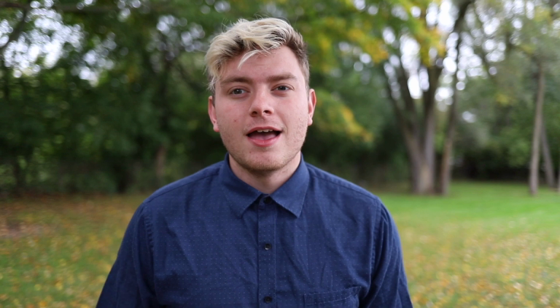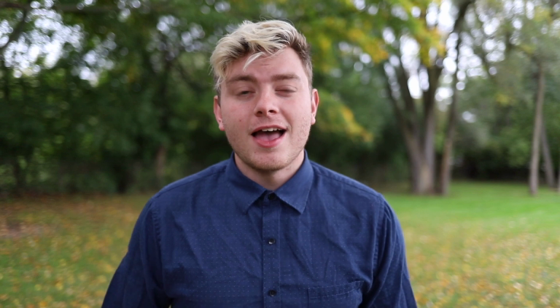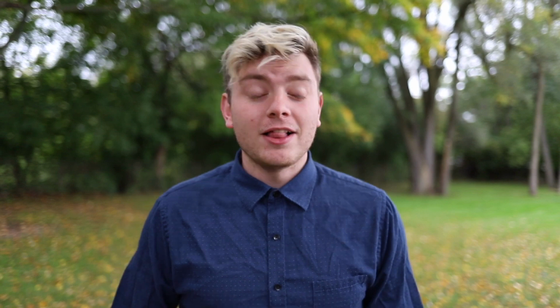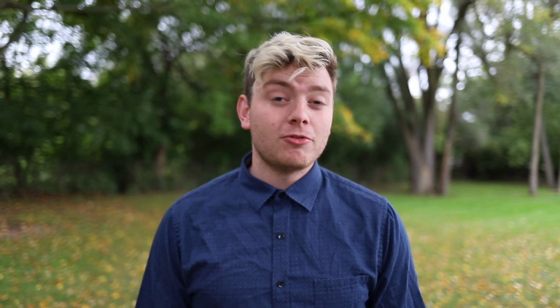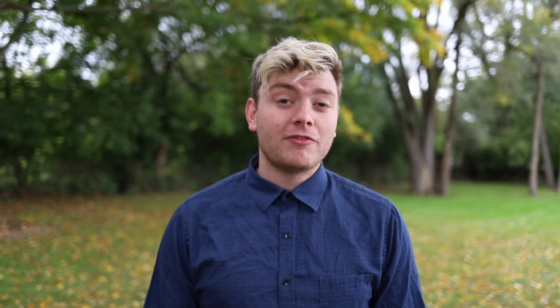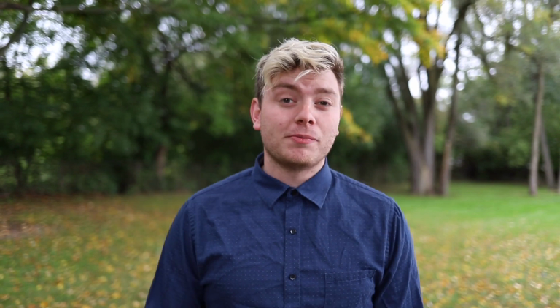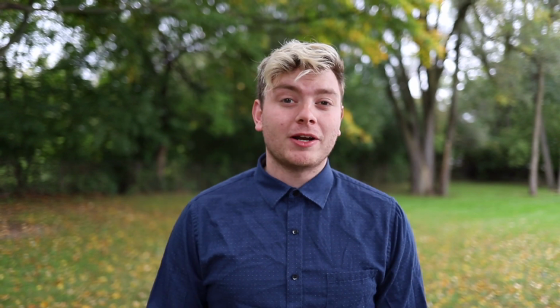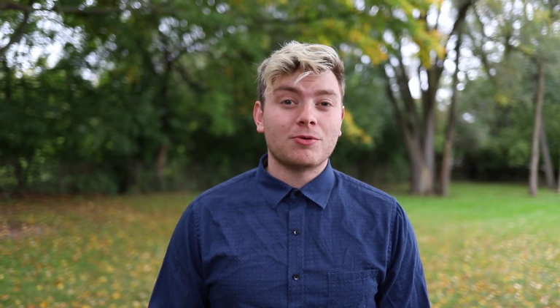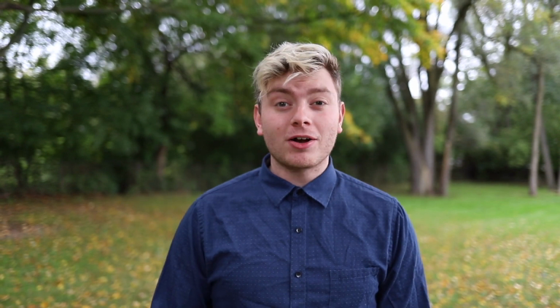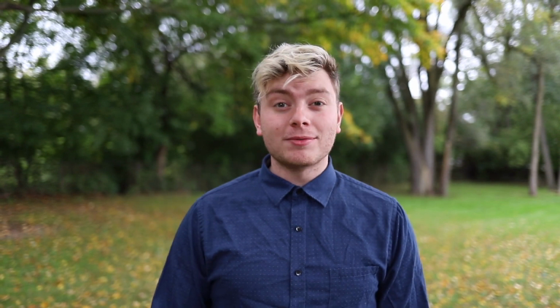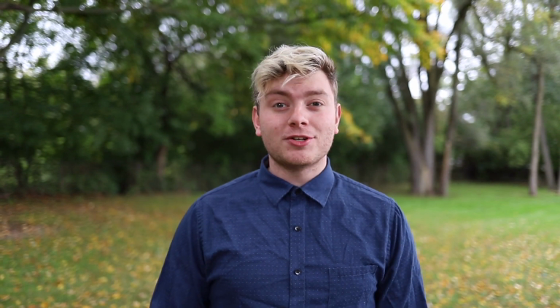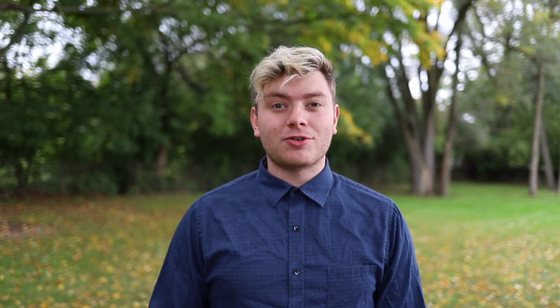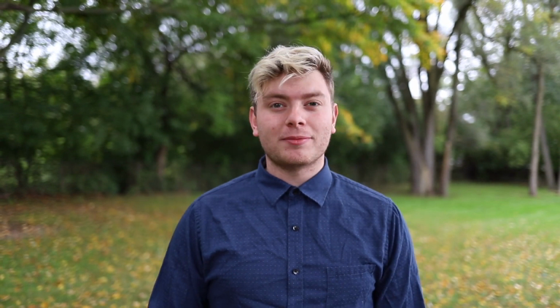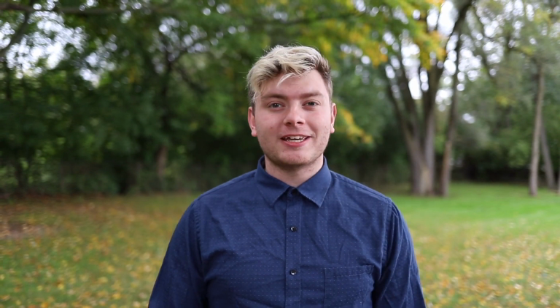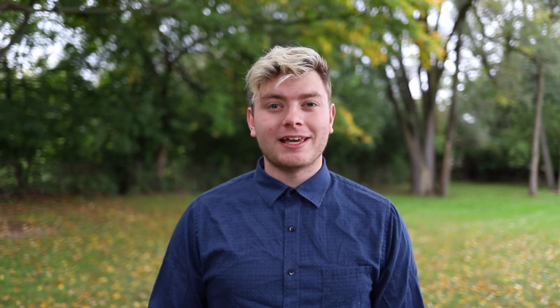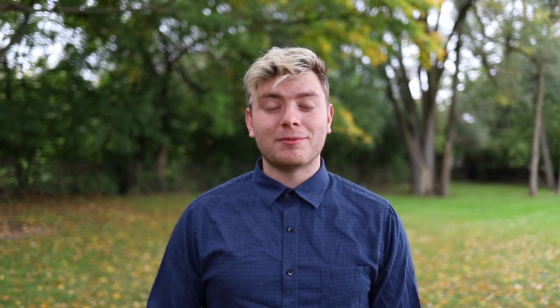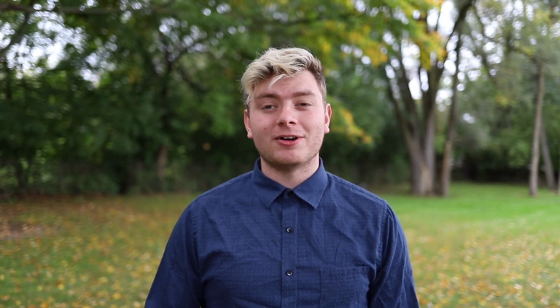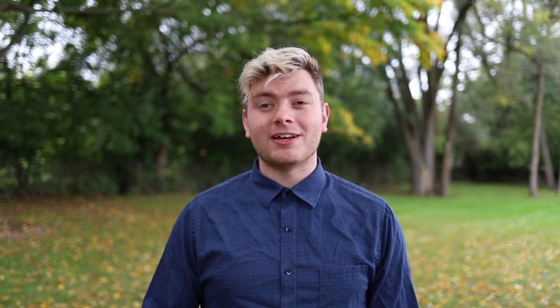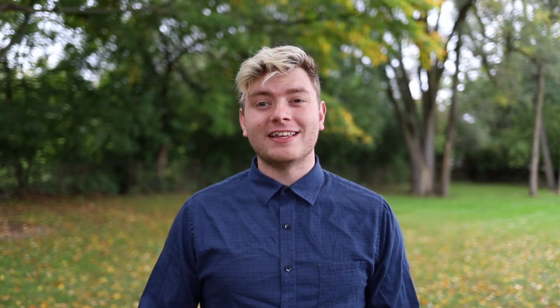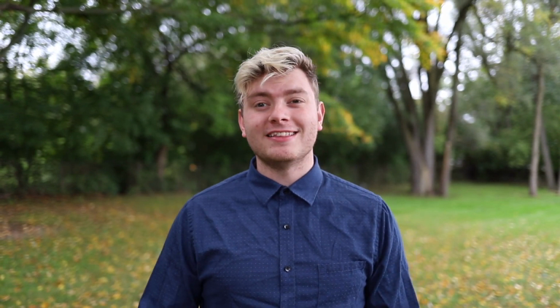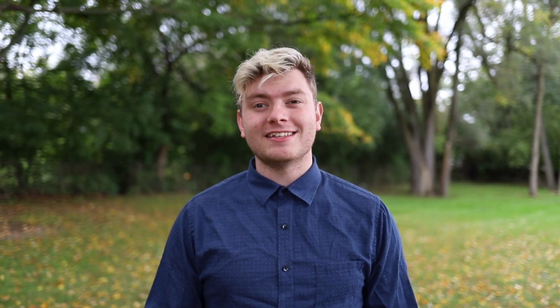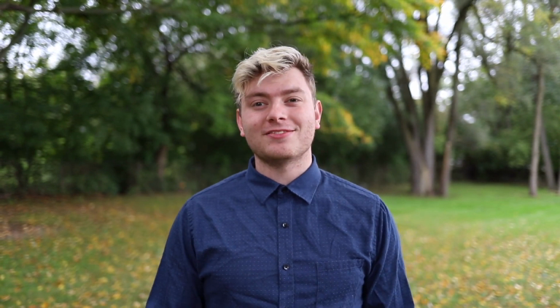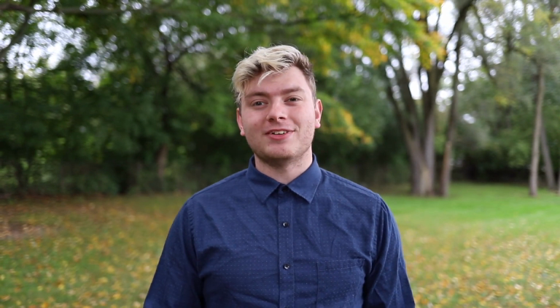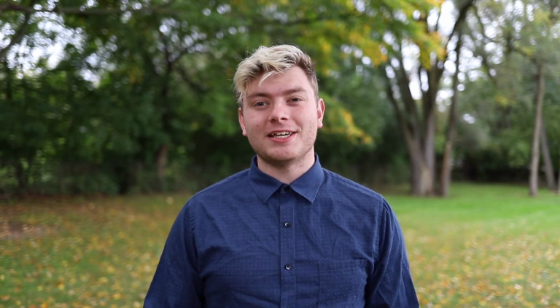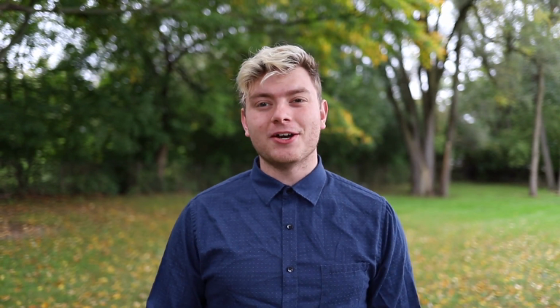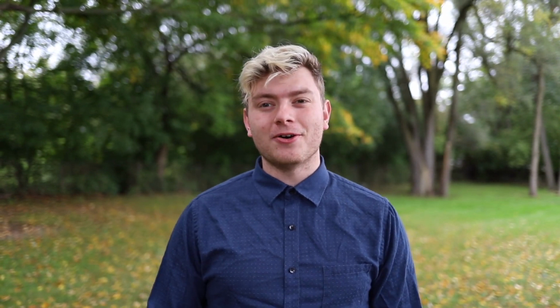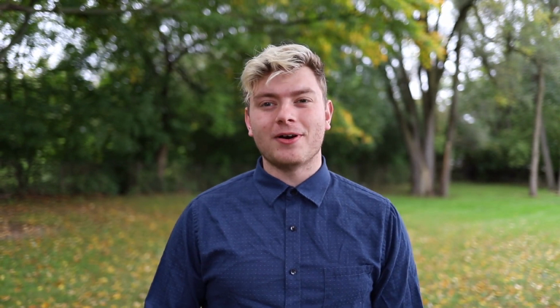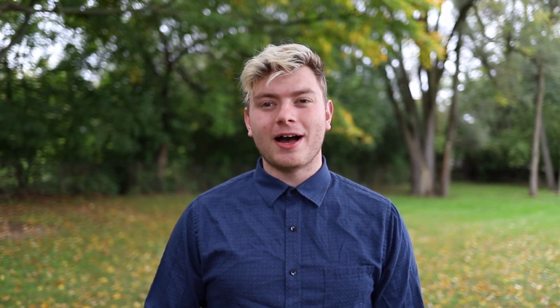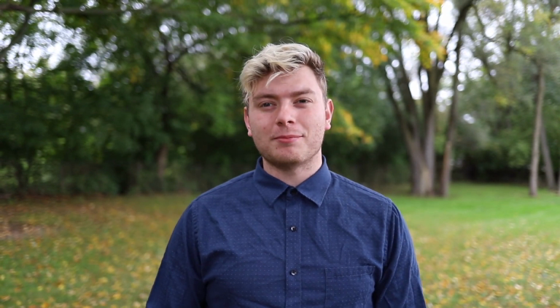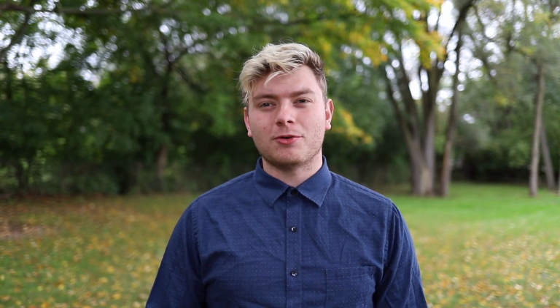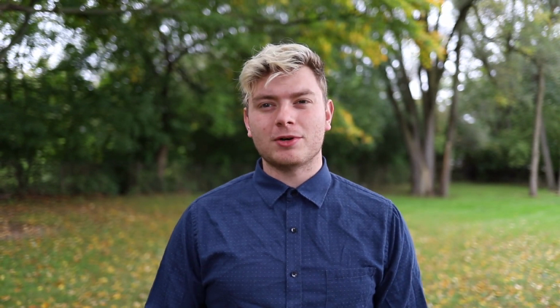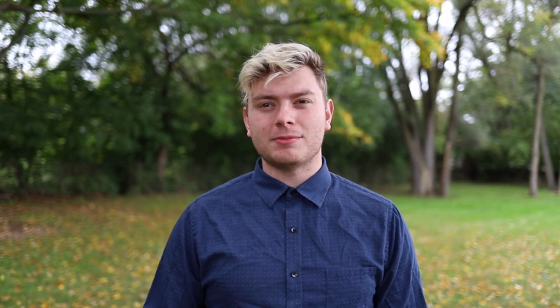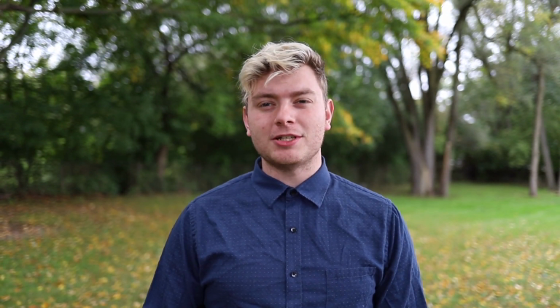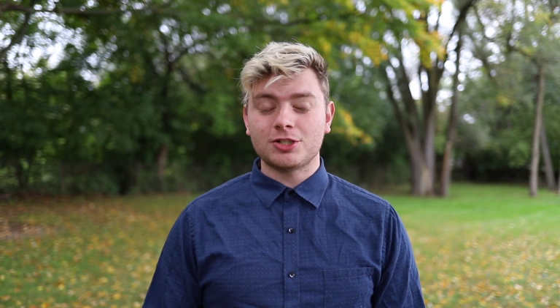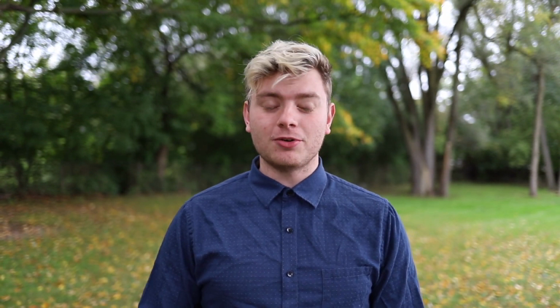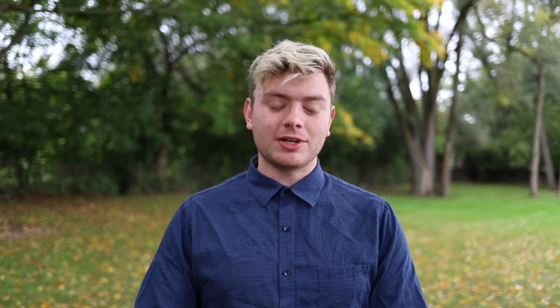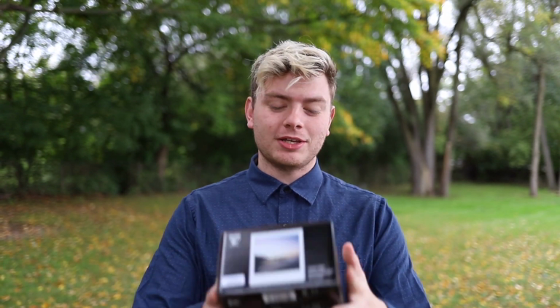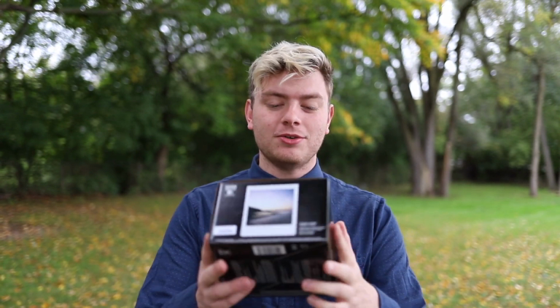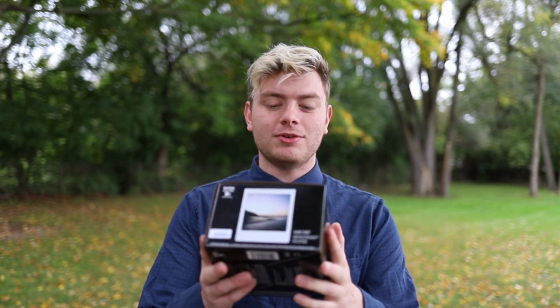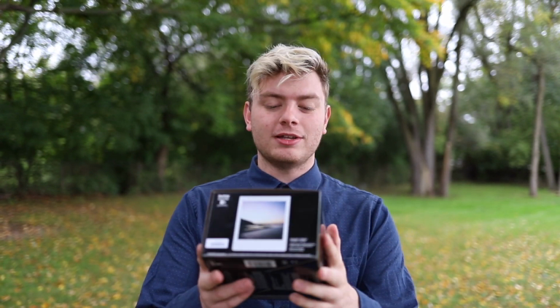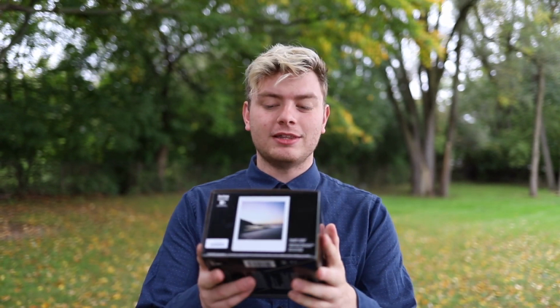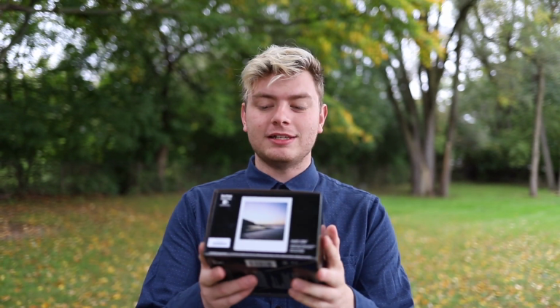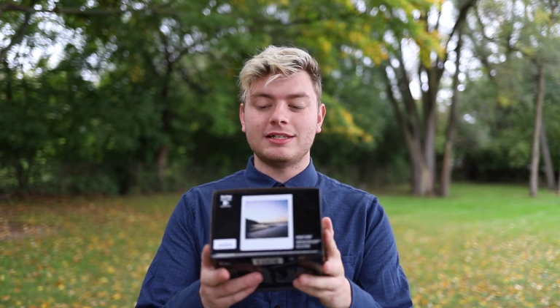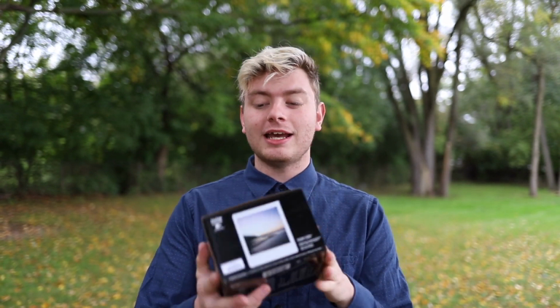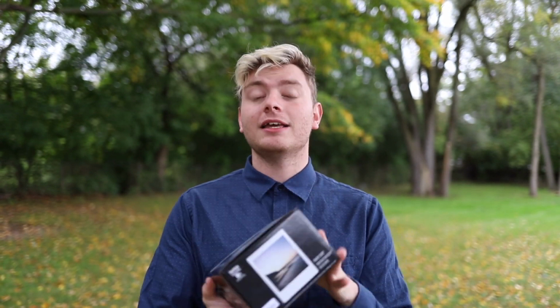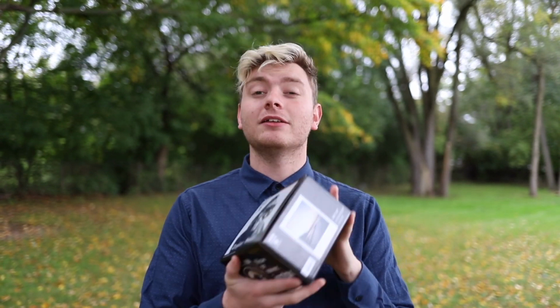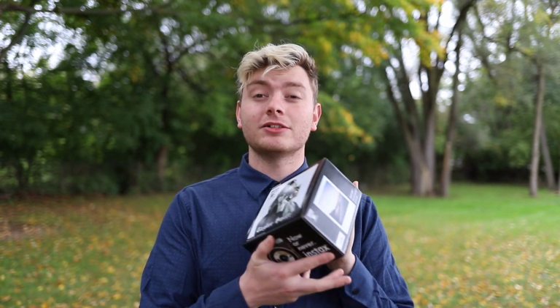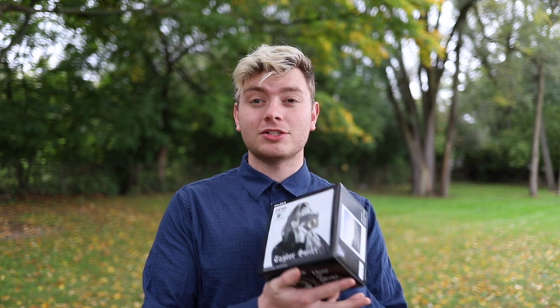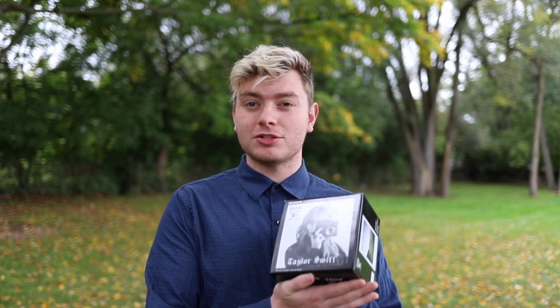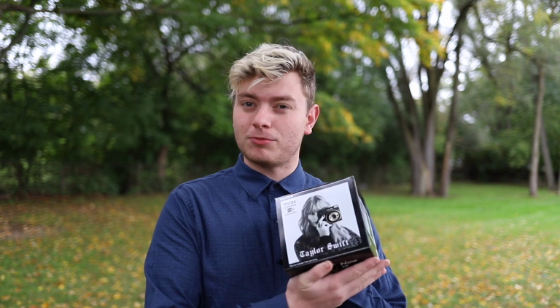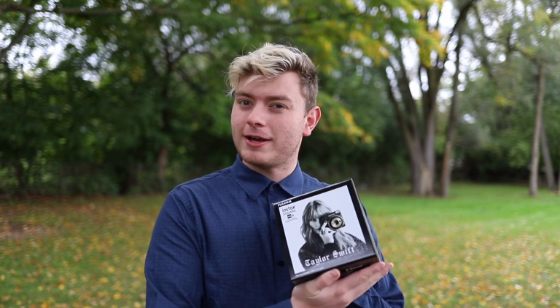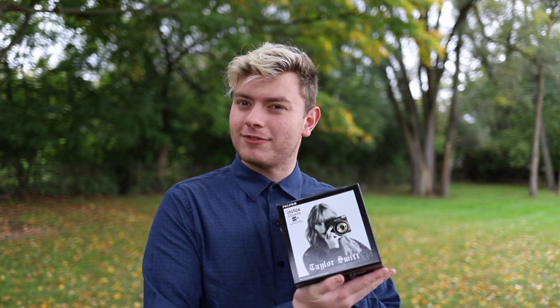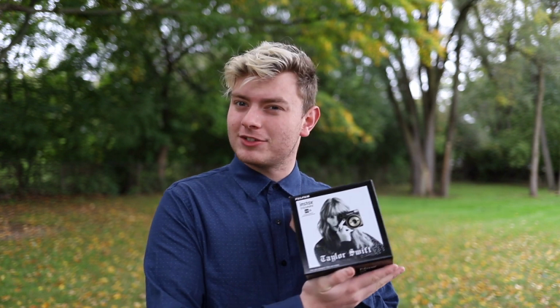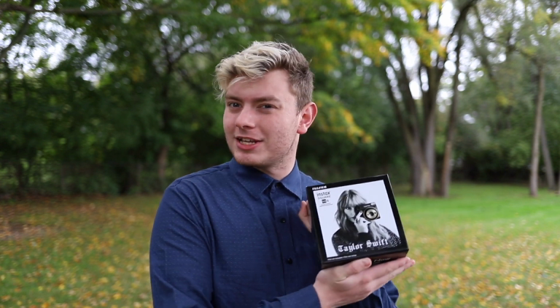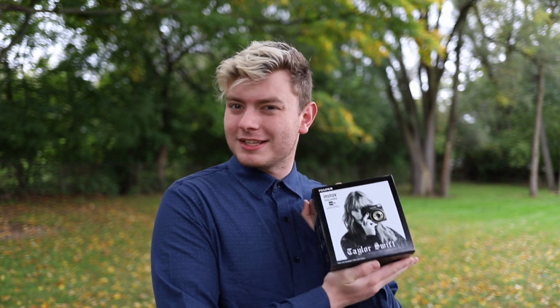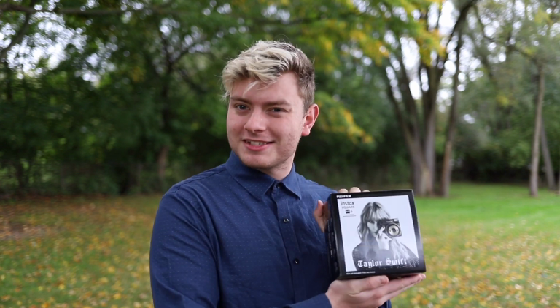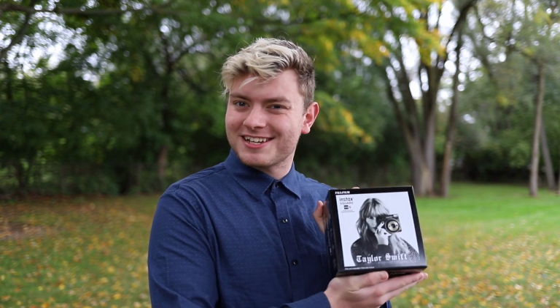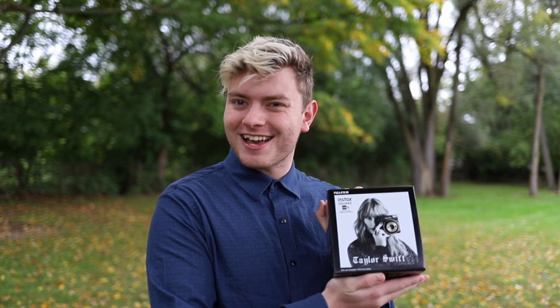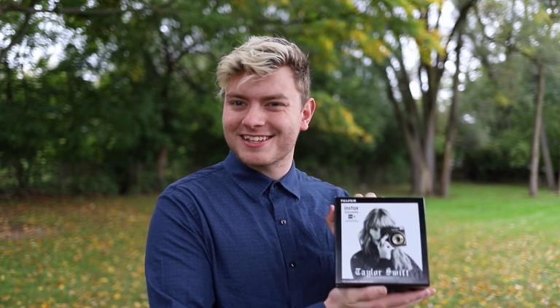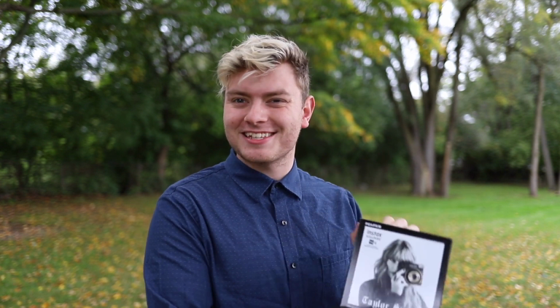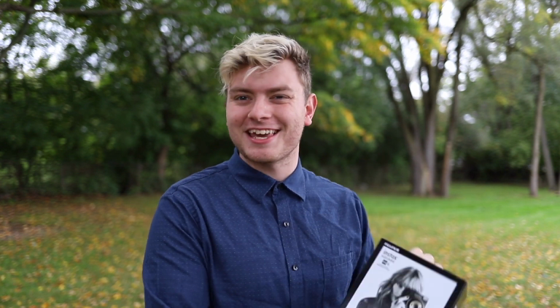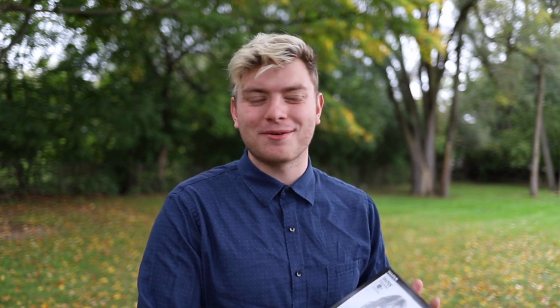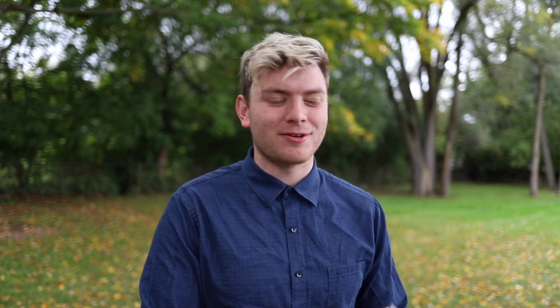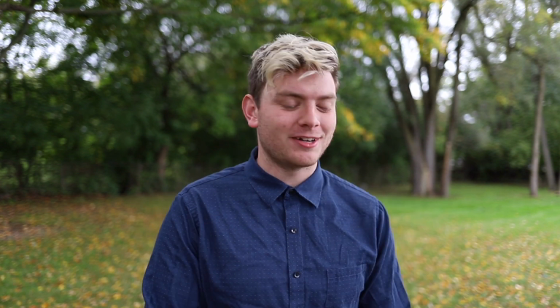Hello everybody, welcome to Norman Camera. In this video, I'm going to be showing you the Taylor Swift Instax camera.